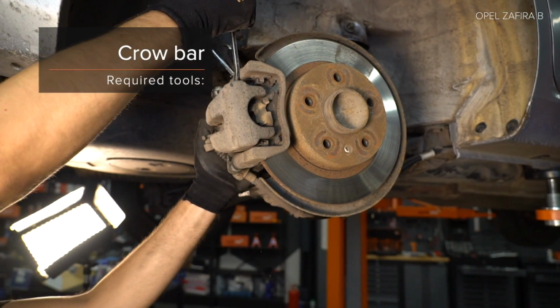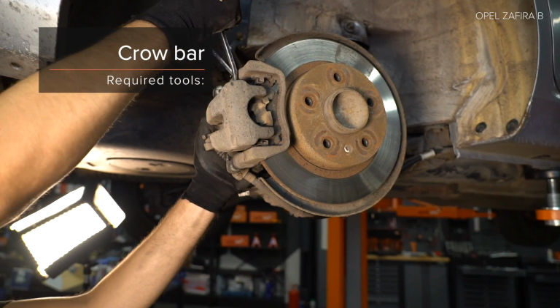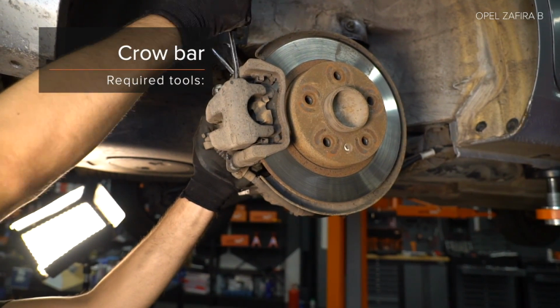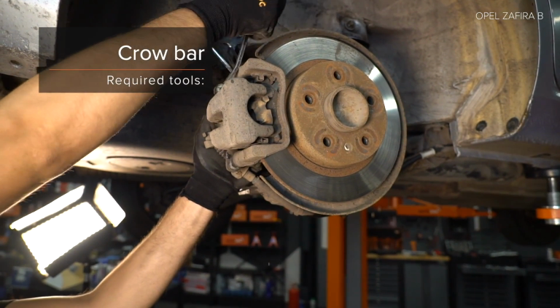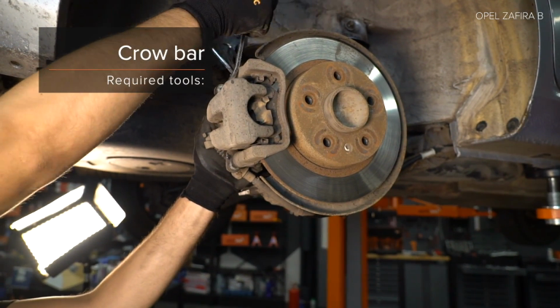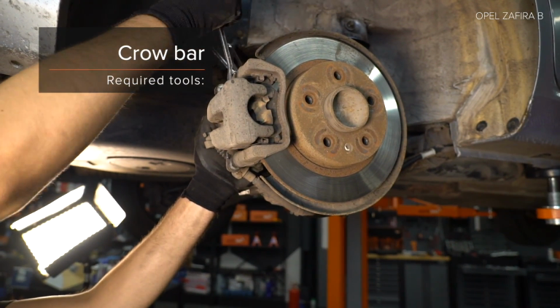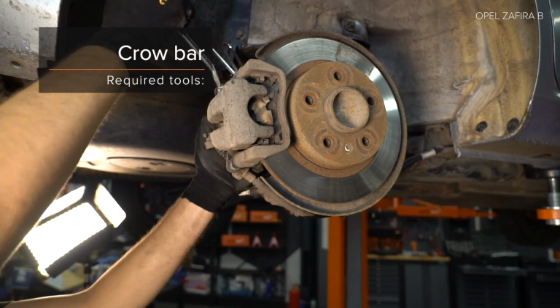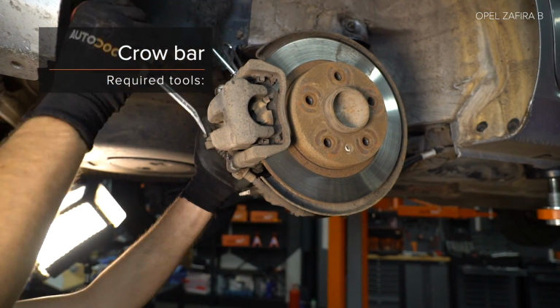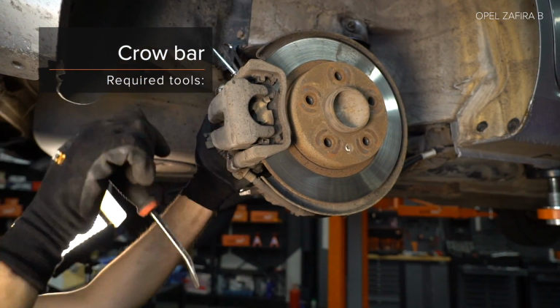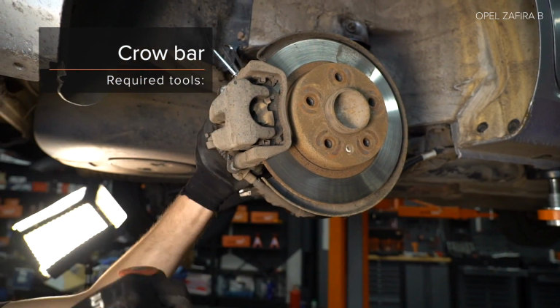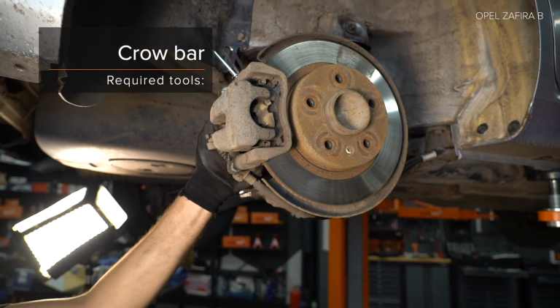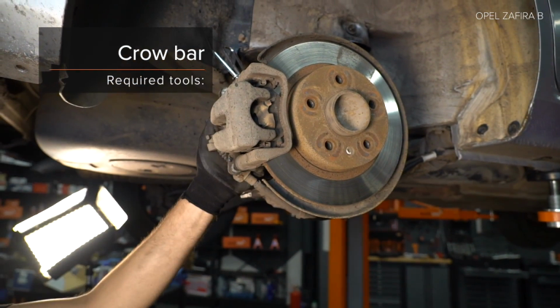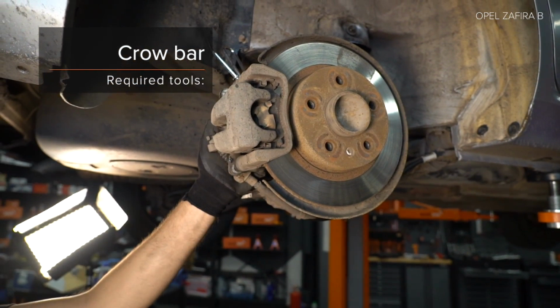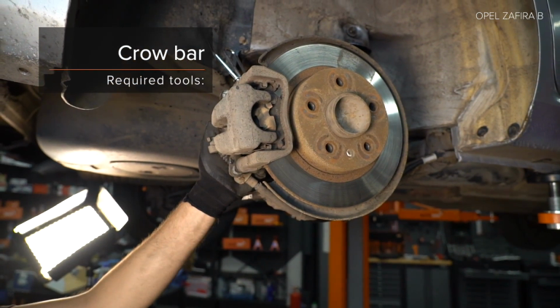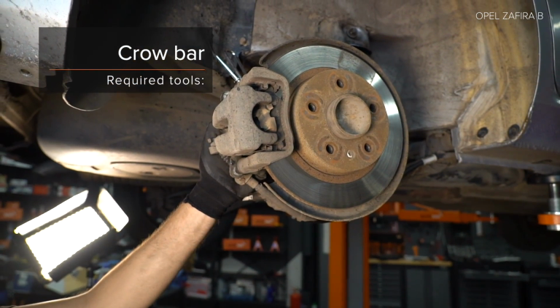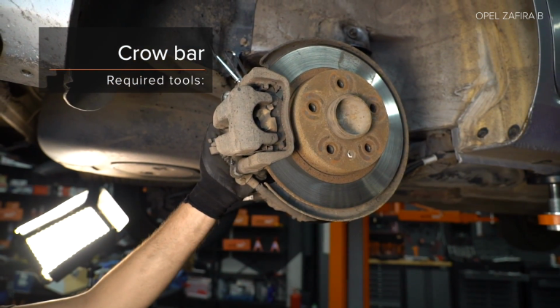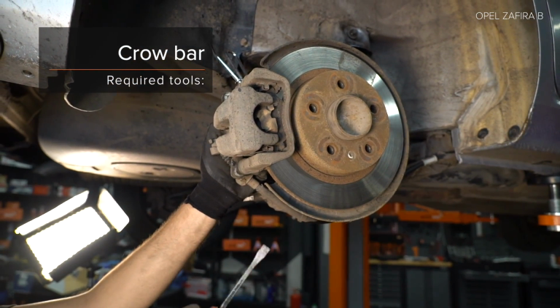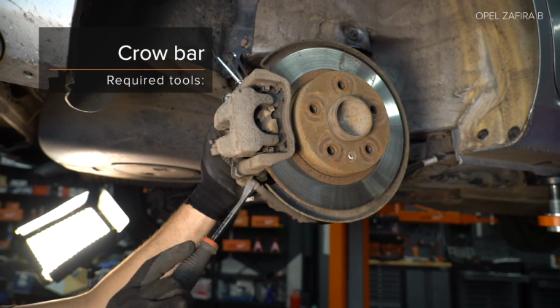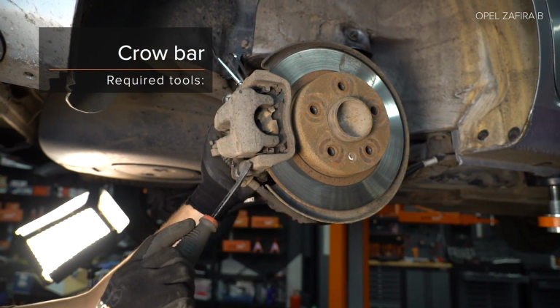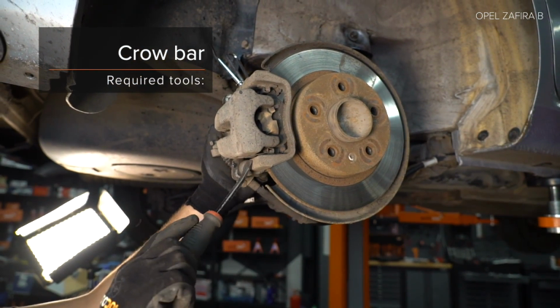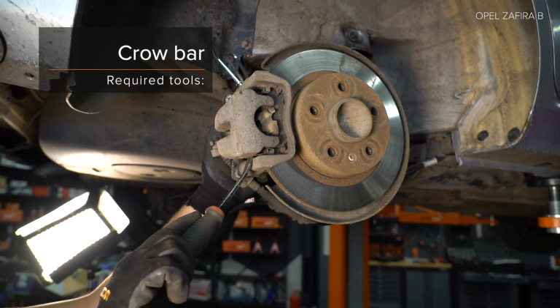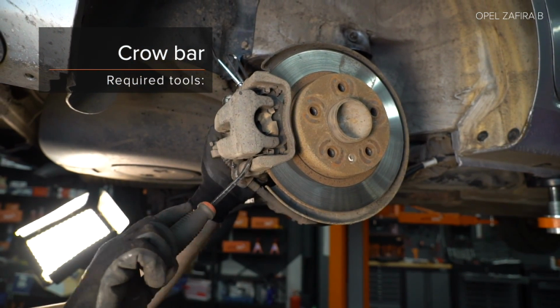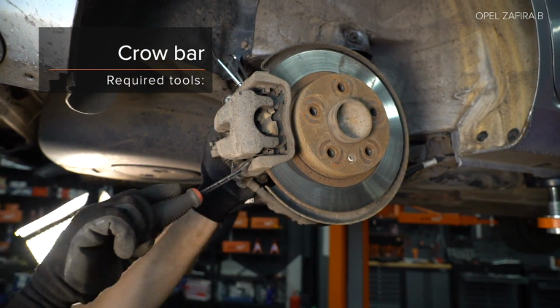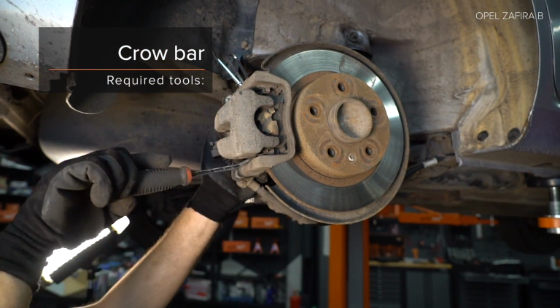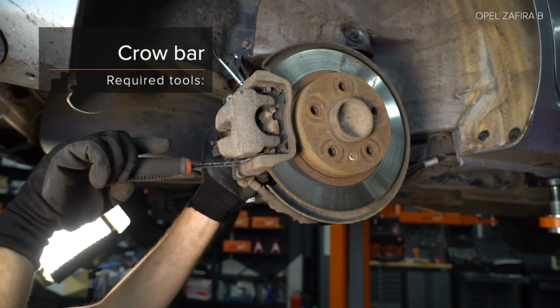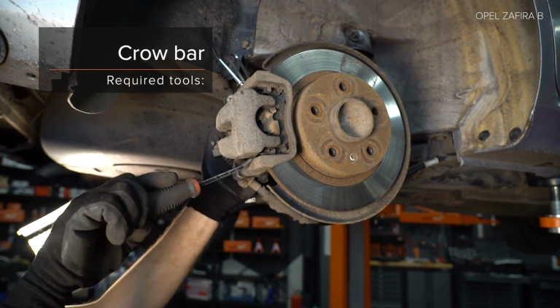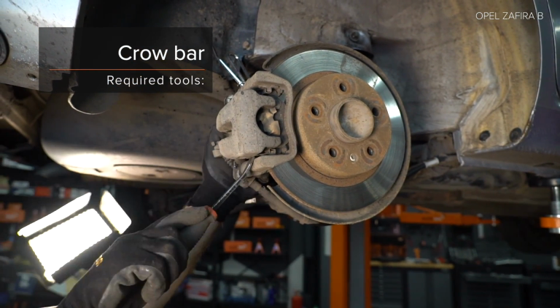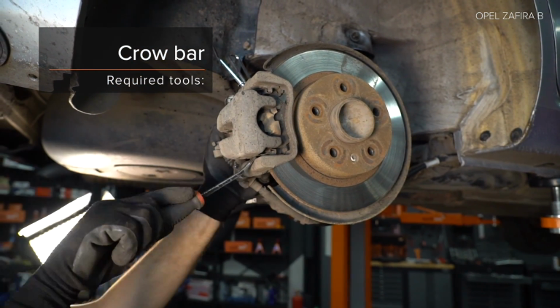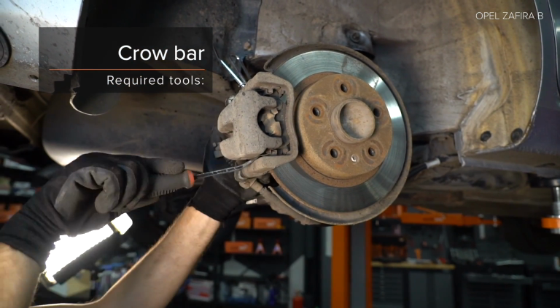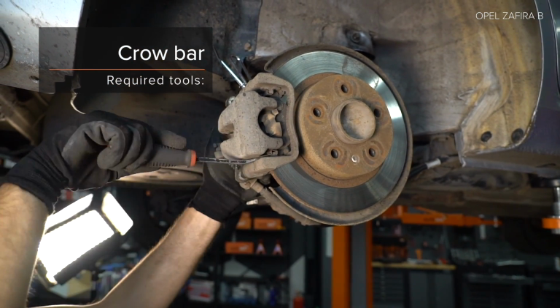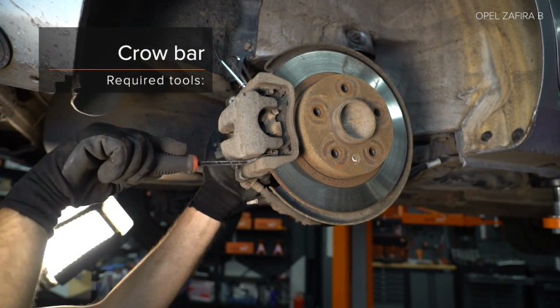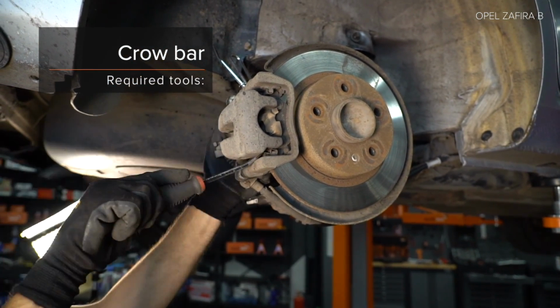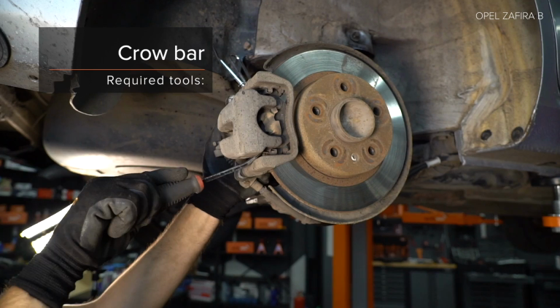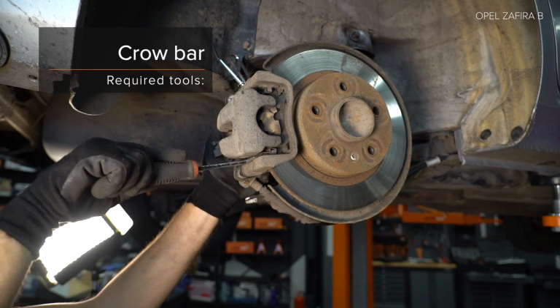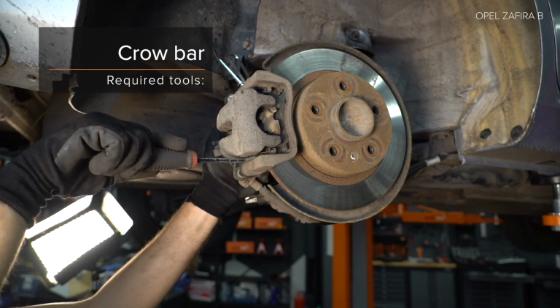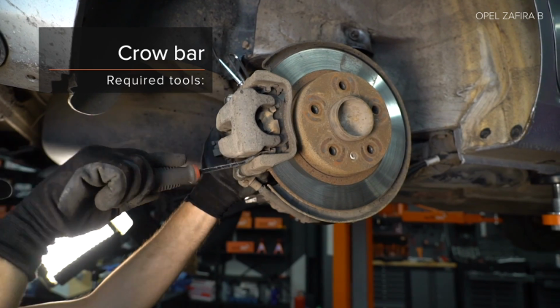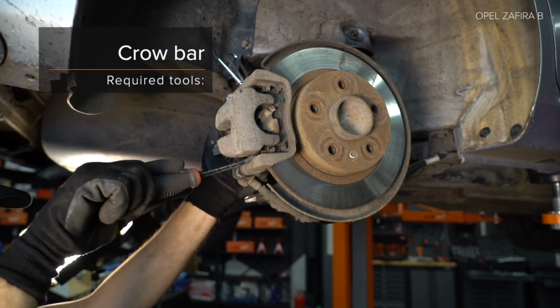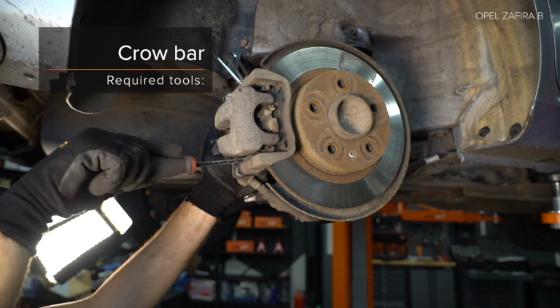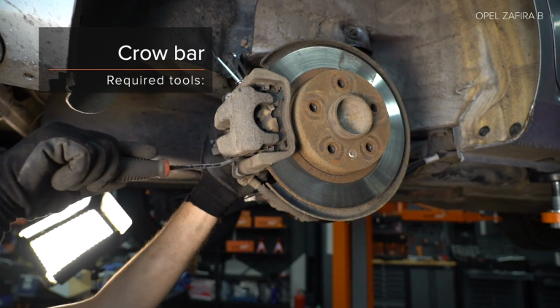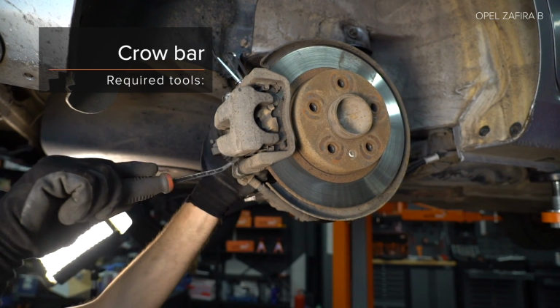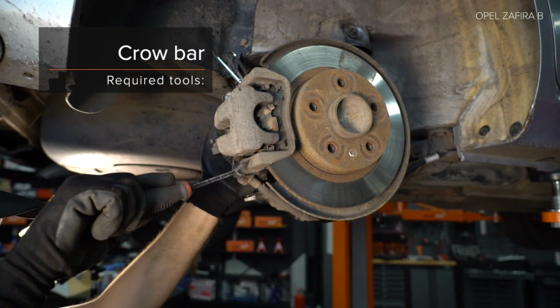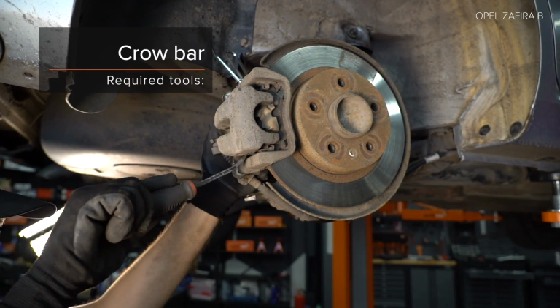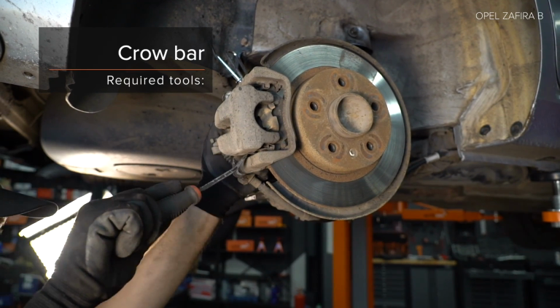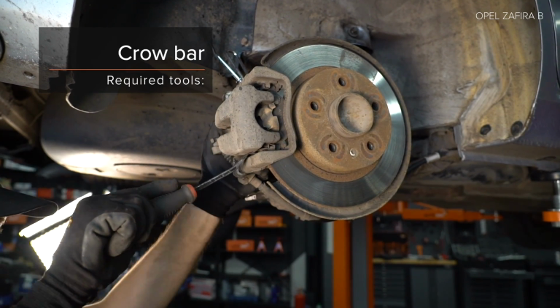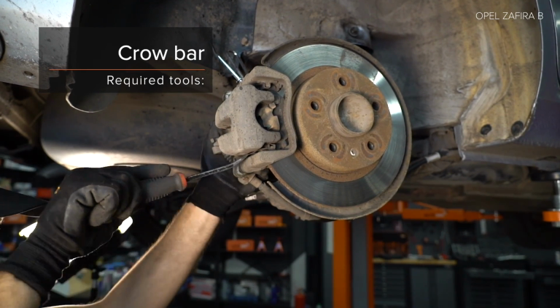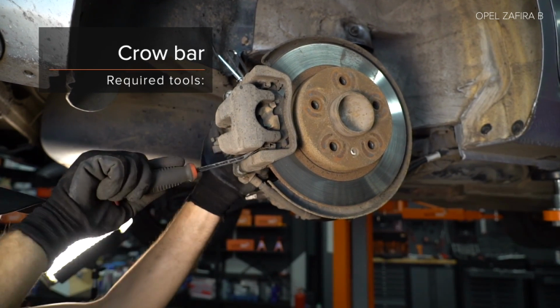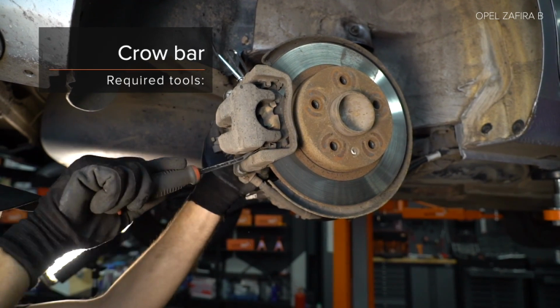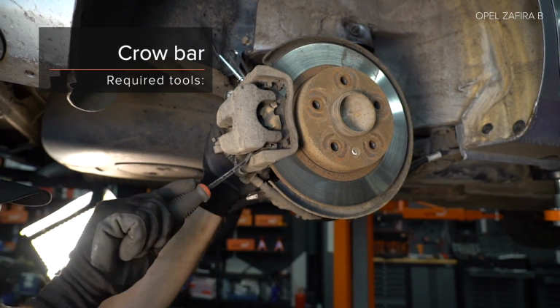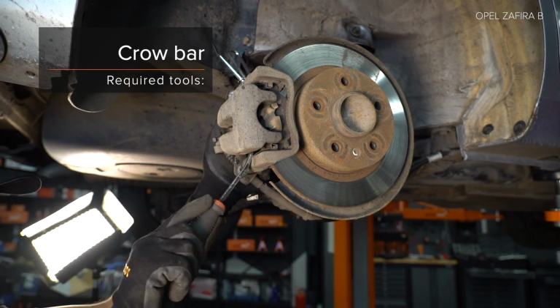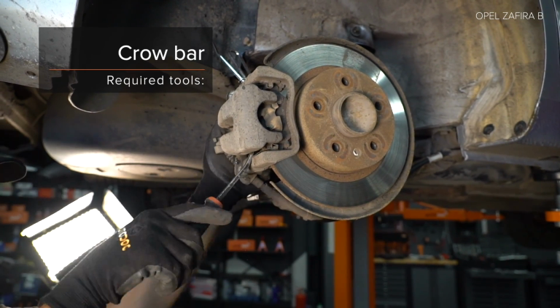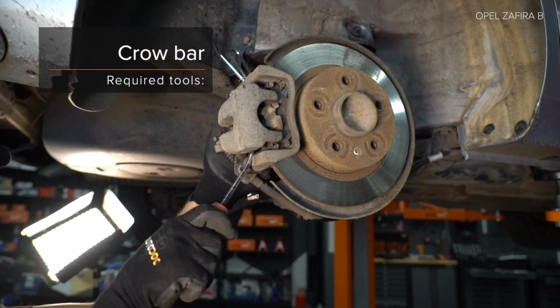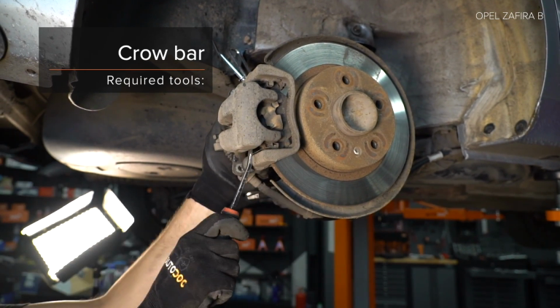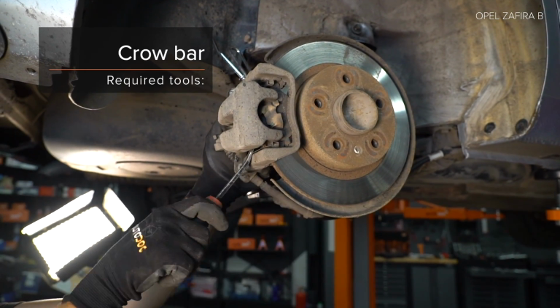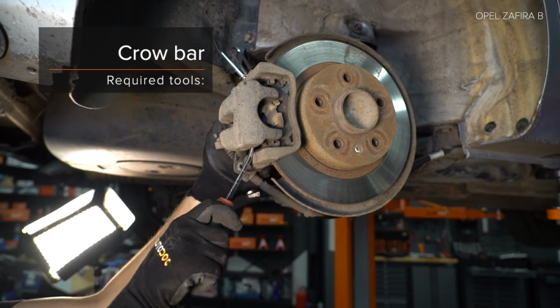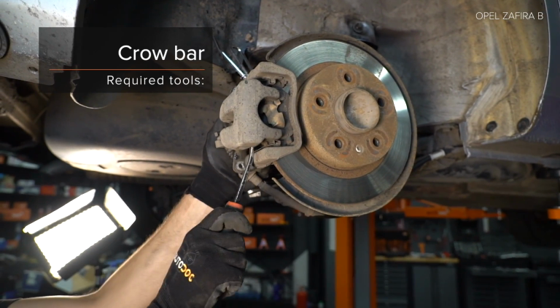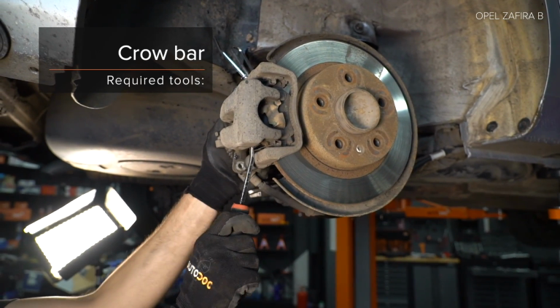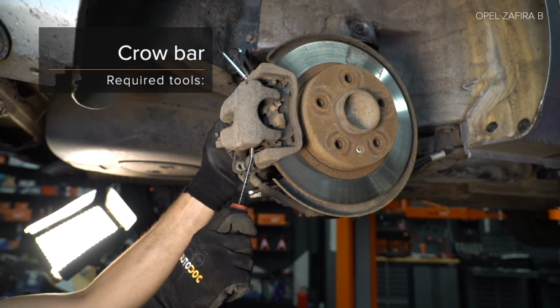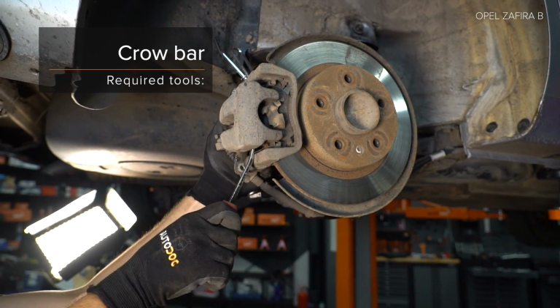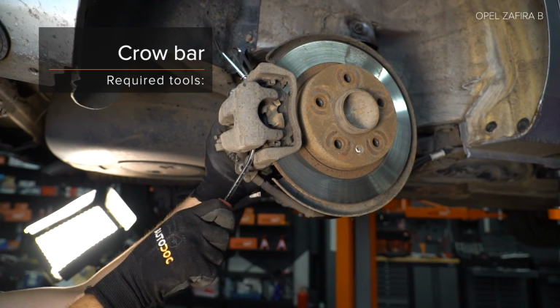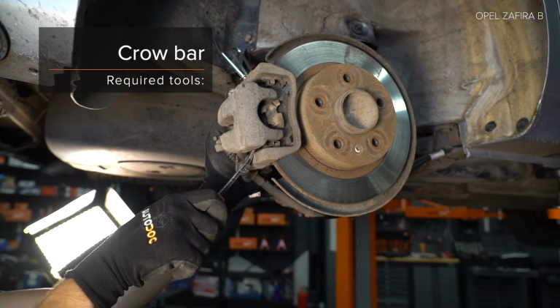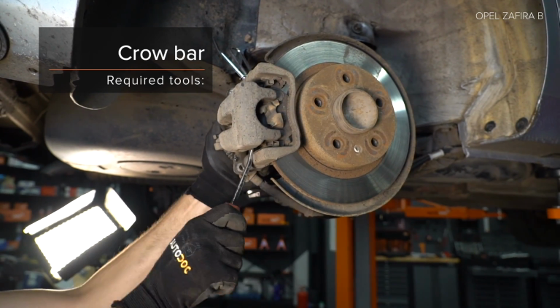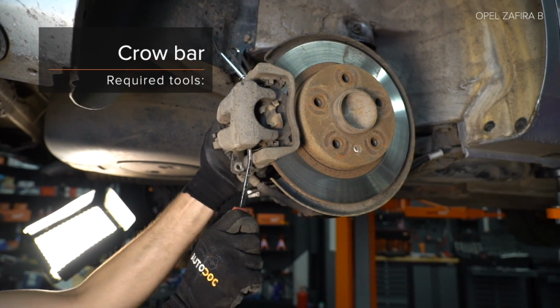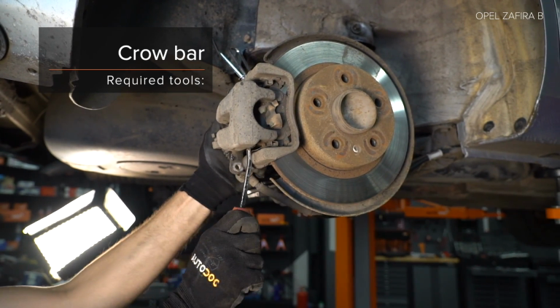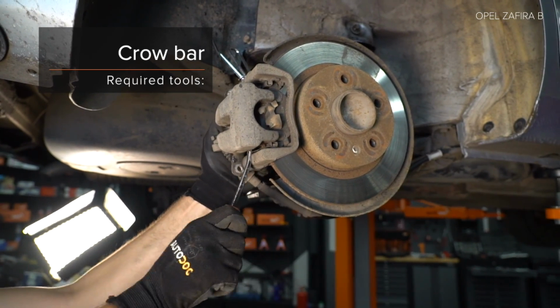1. Install the brake system. 2. Install the brake system. 3. Install the brake system.